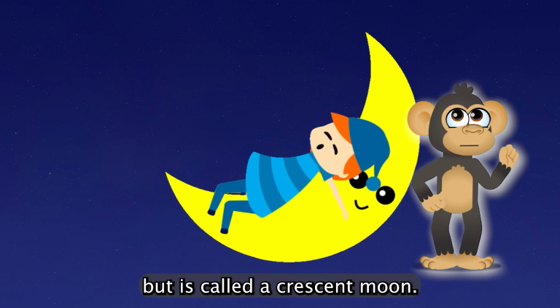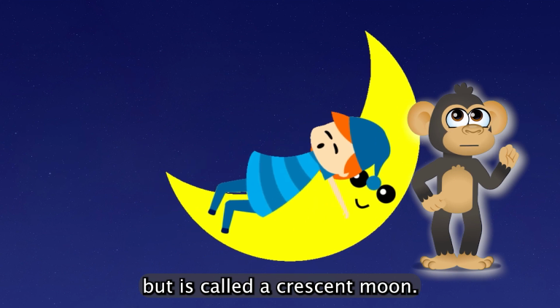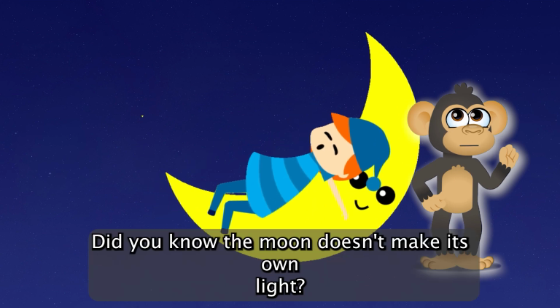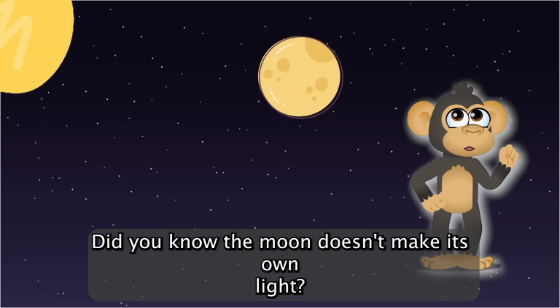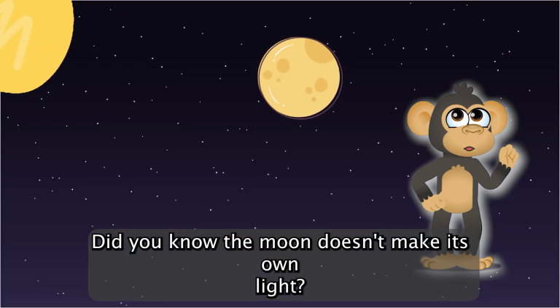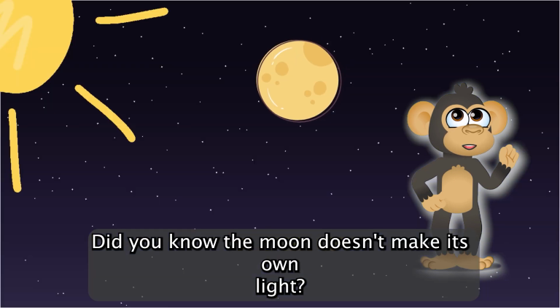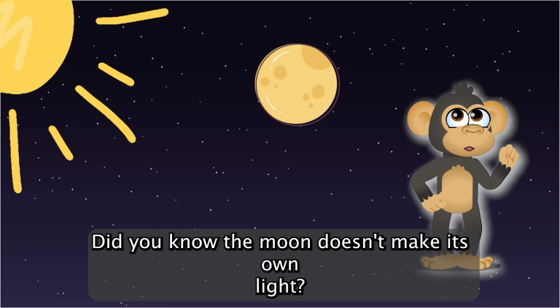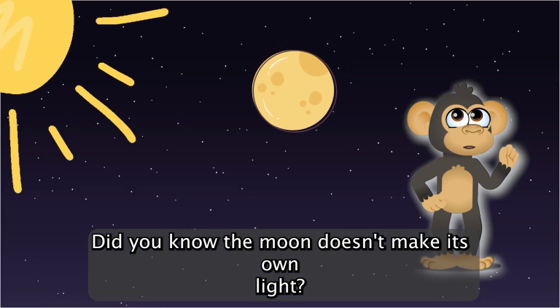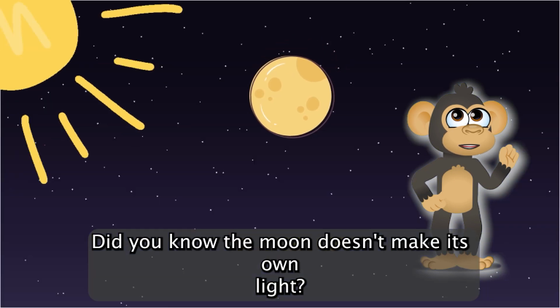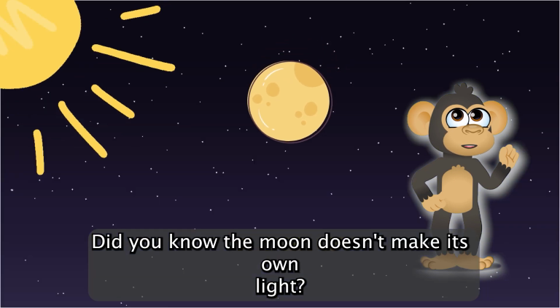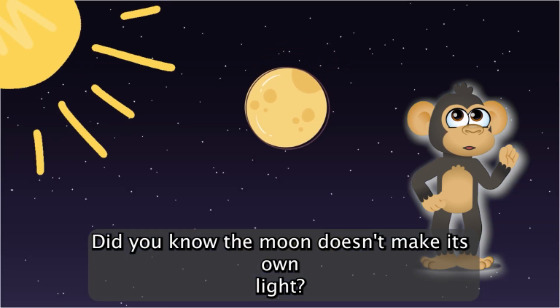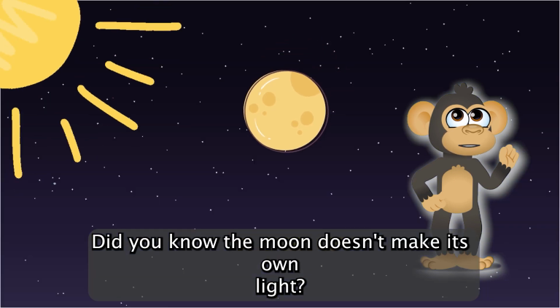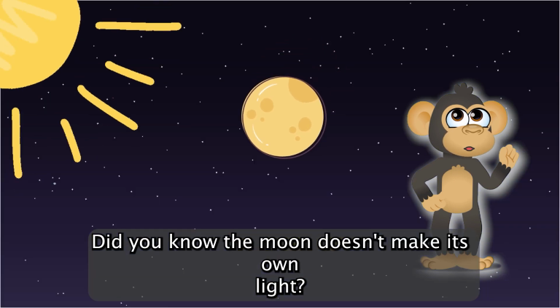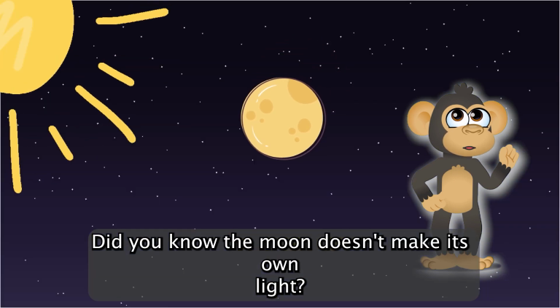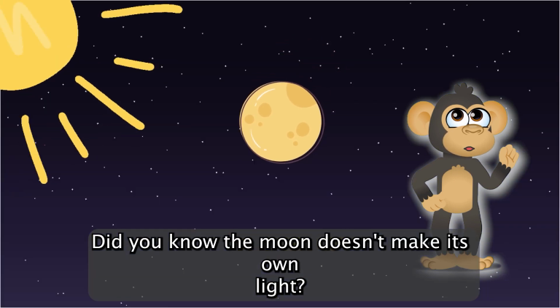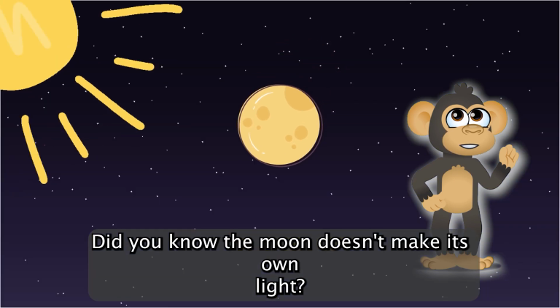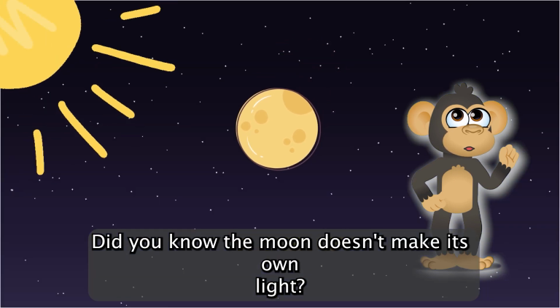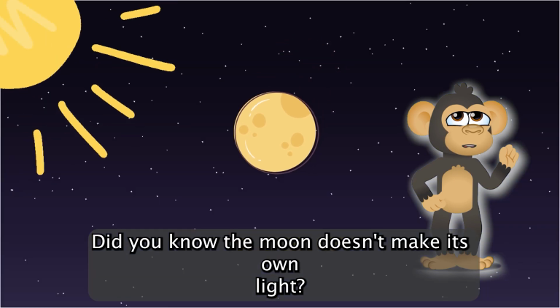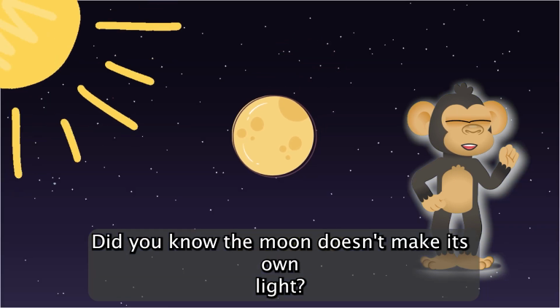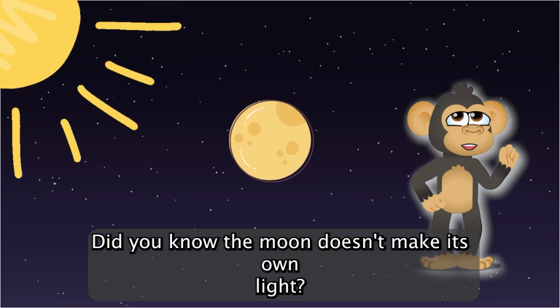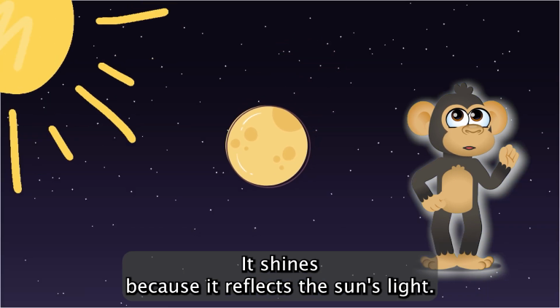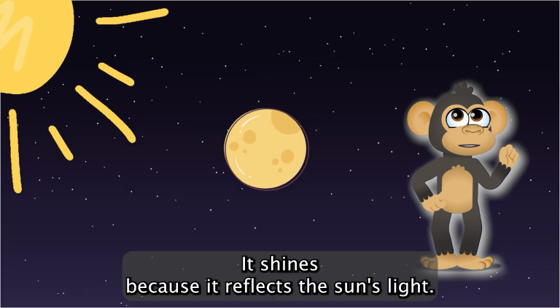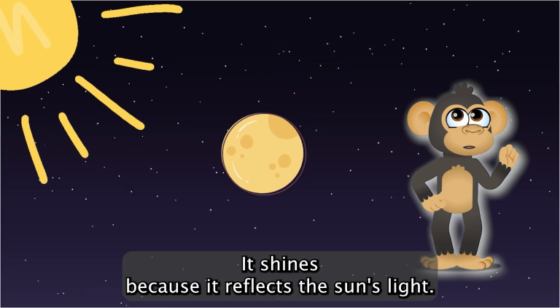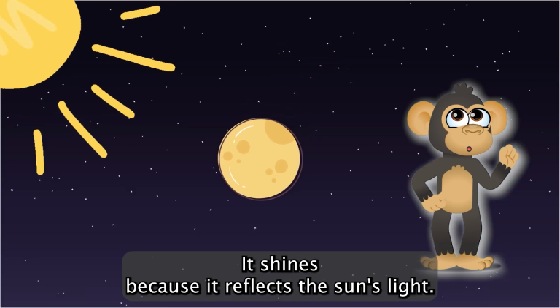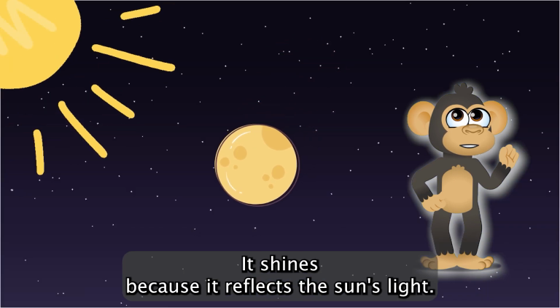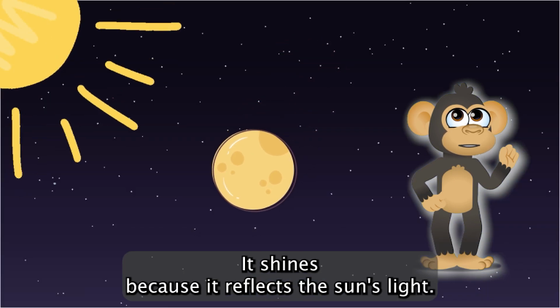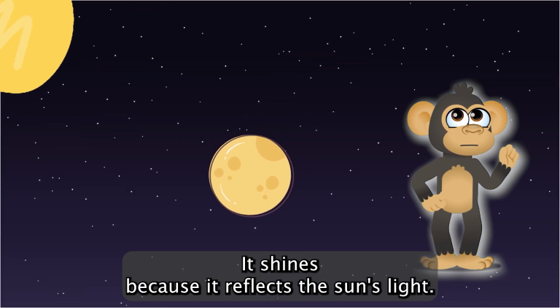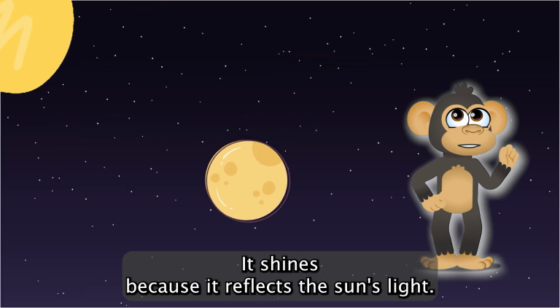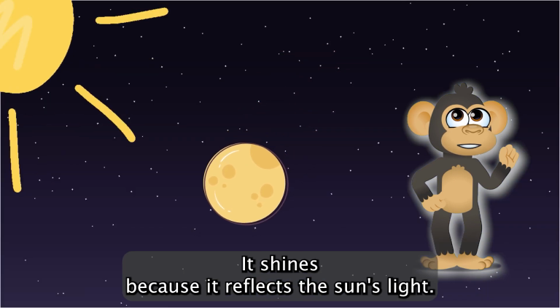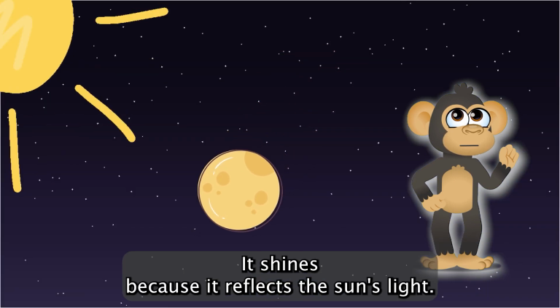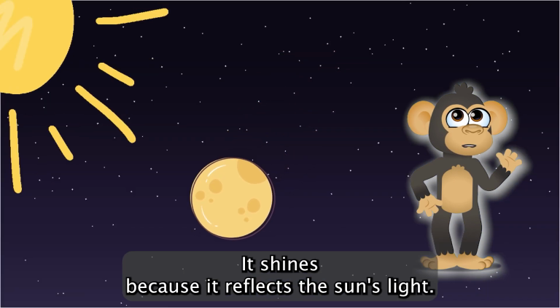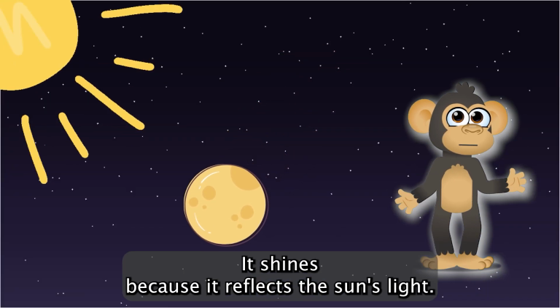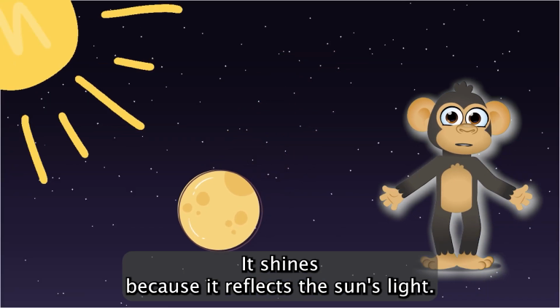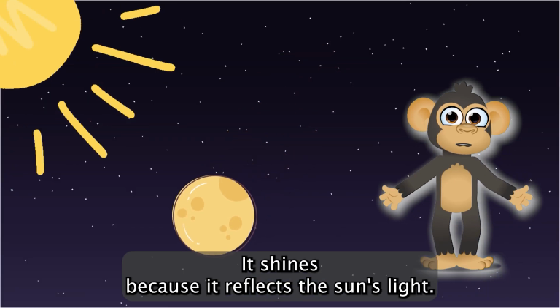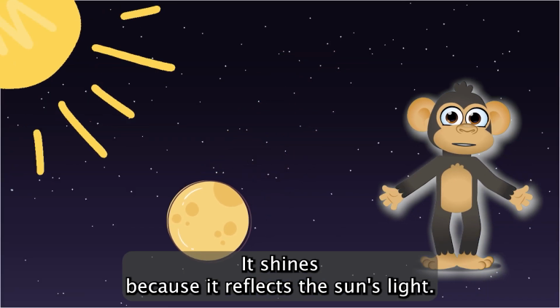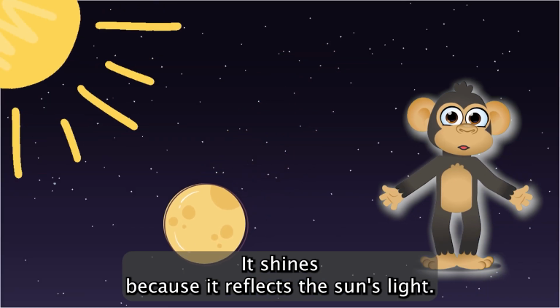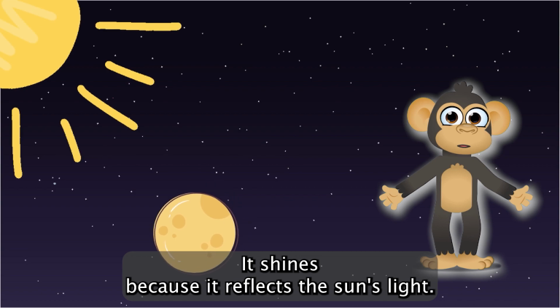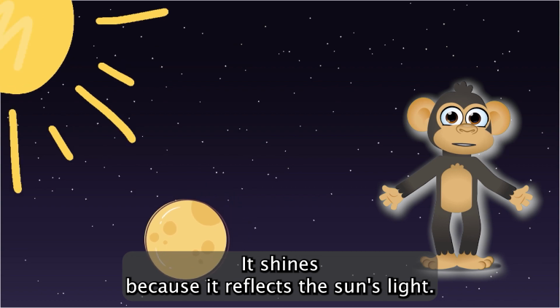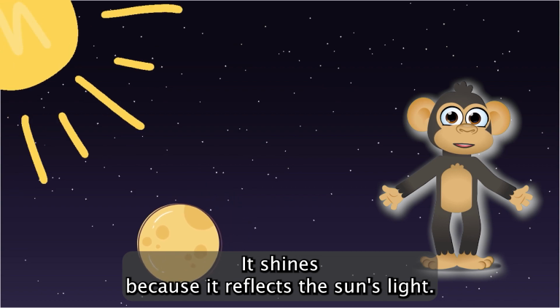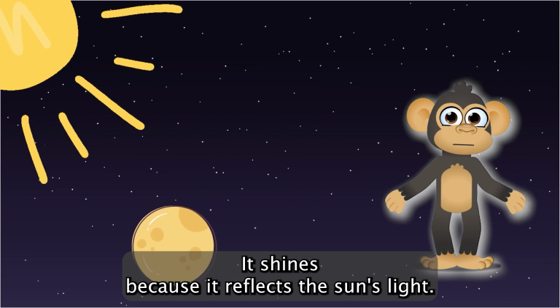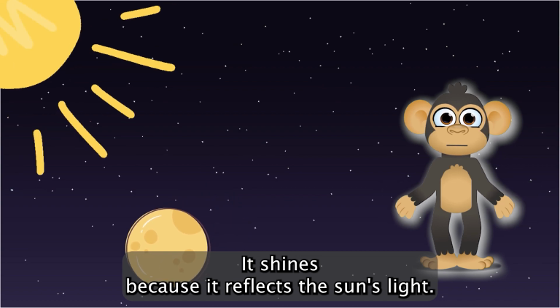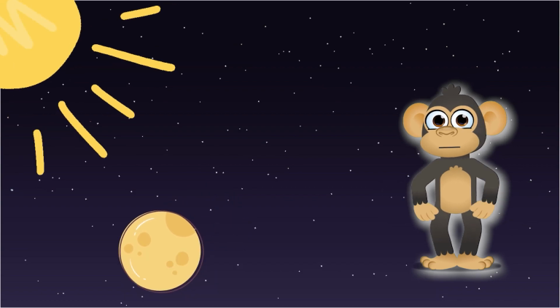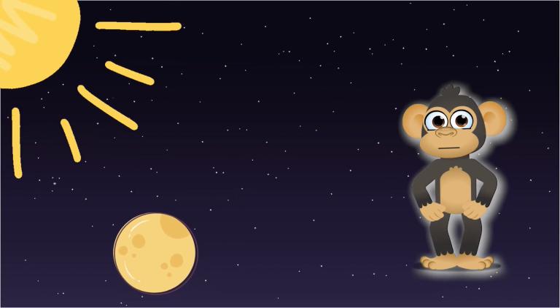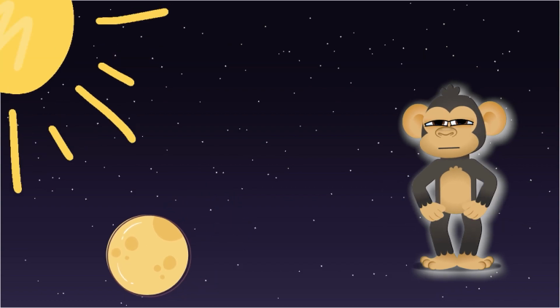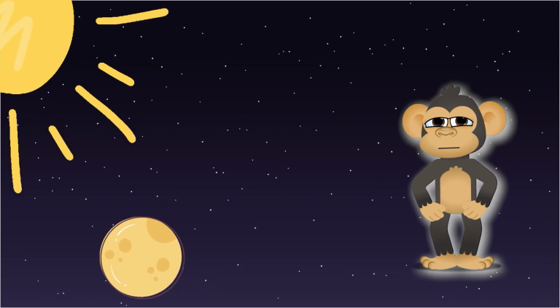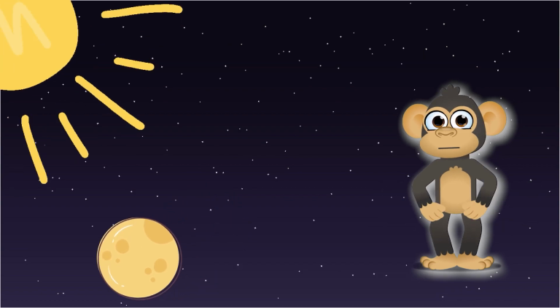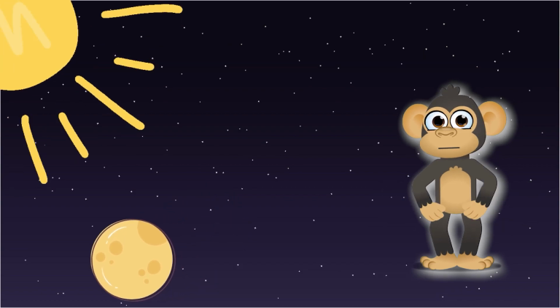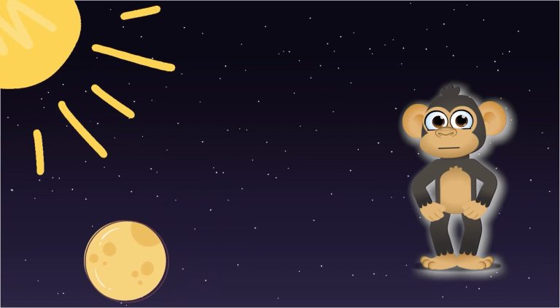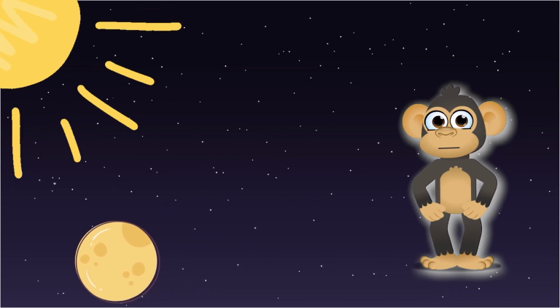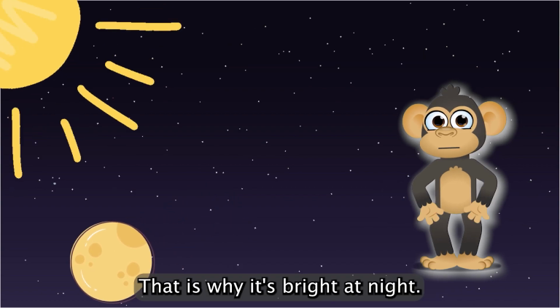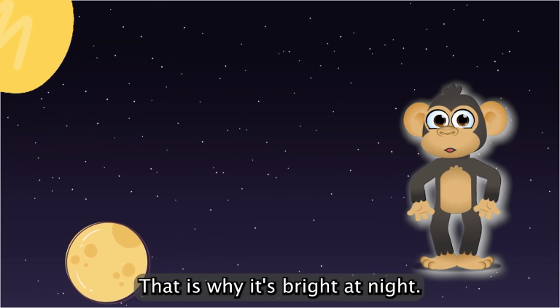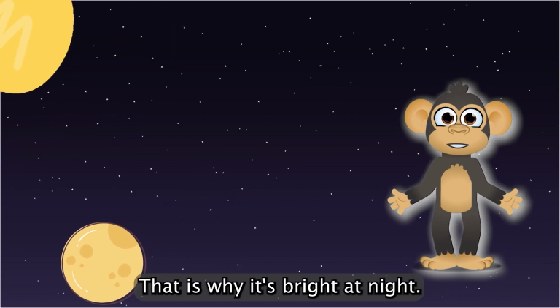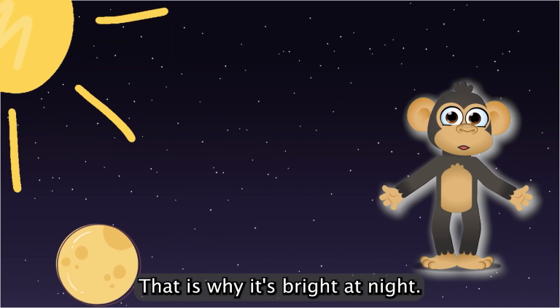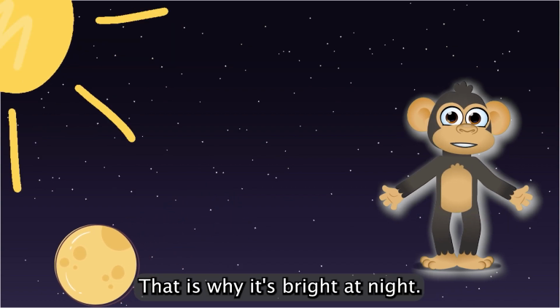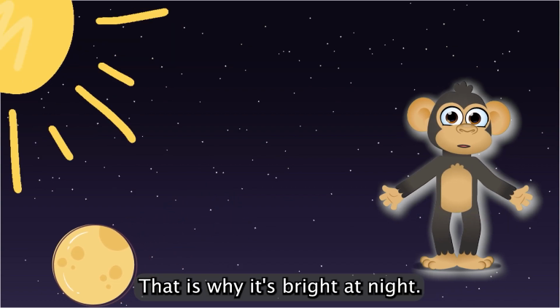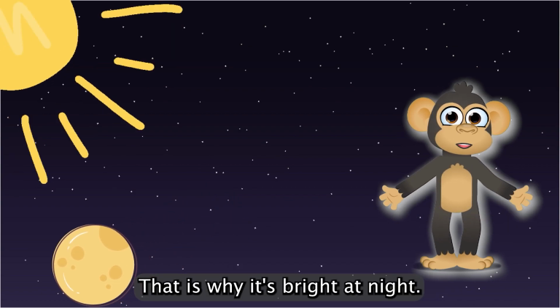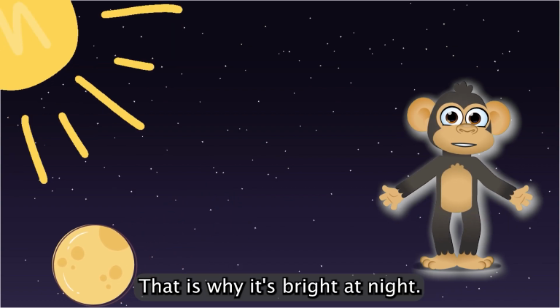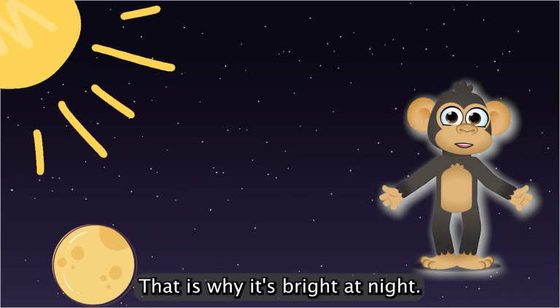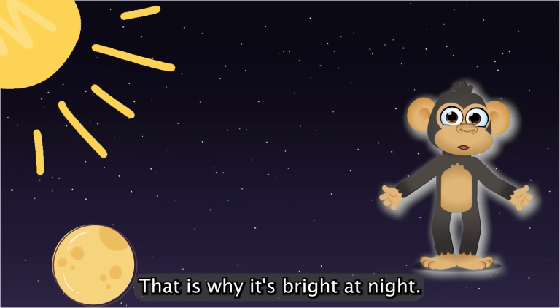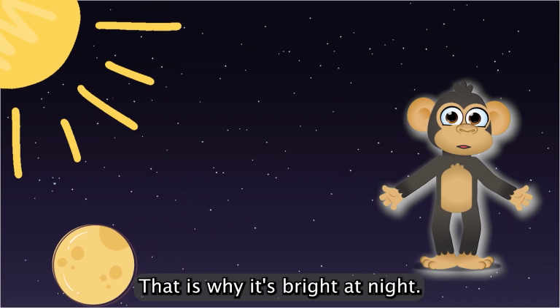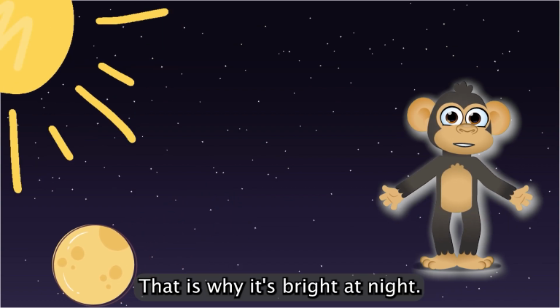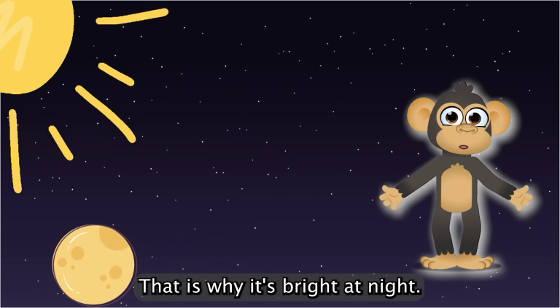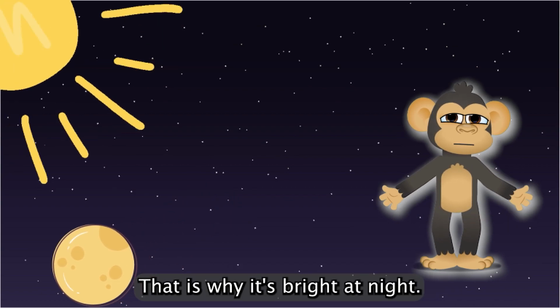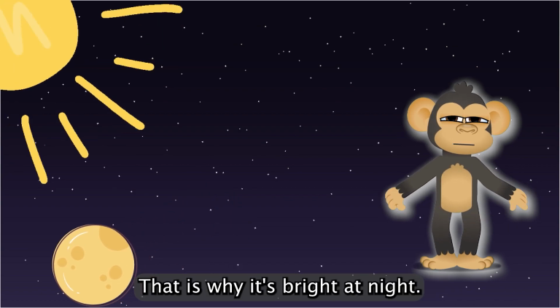Did you know the moon doesn't make its own light? It shines because it reflects the sun's light. That's why it's bright at night.